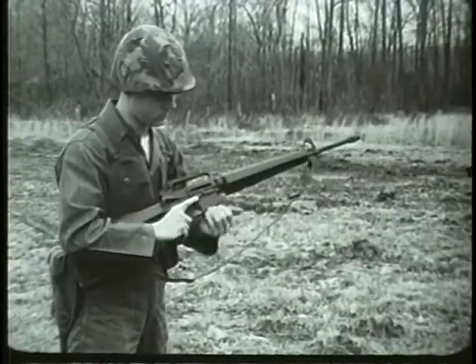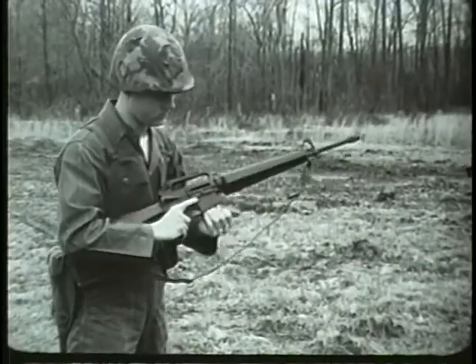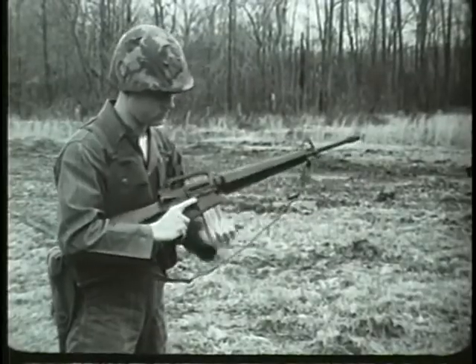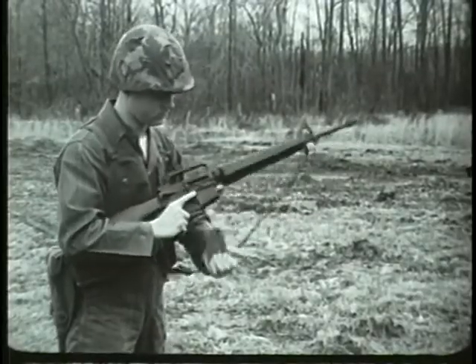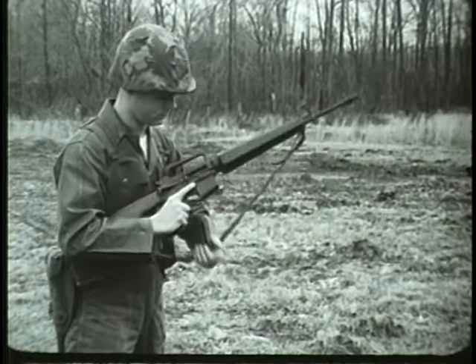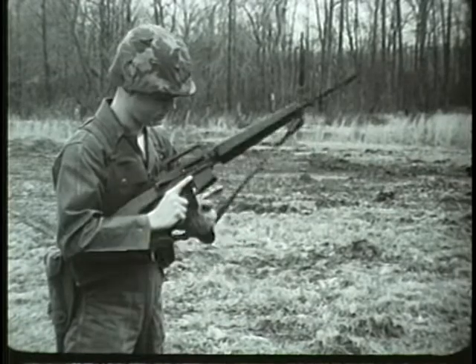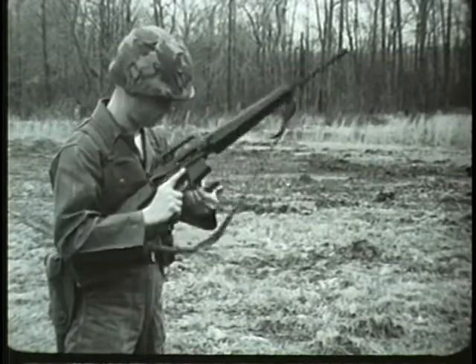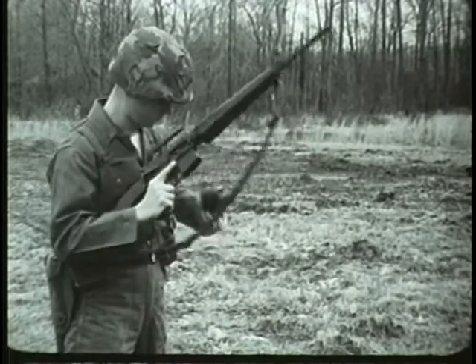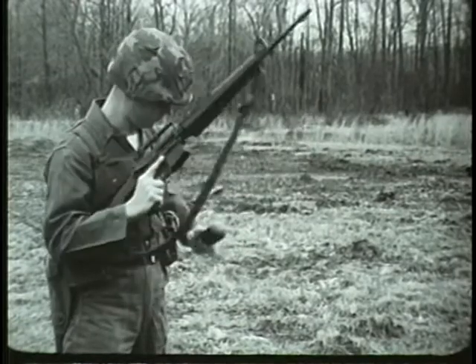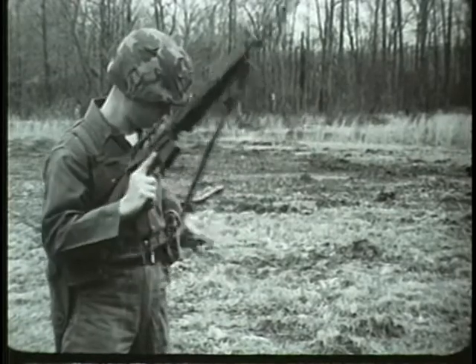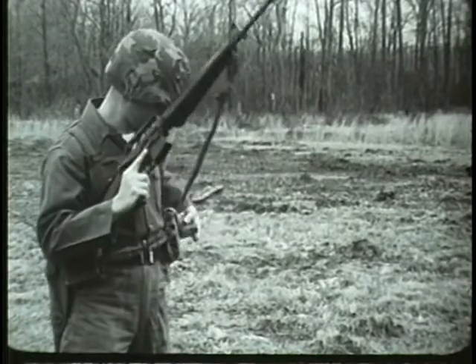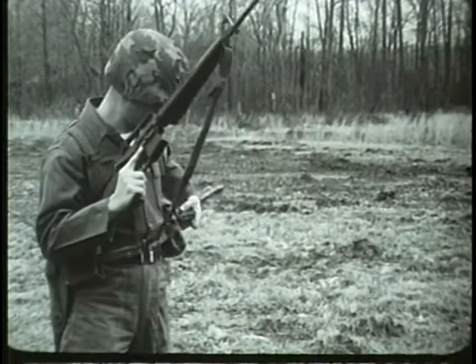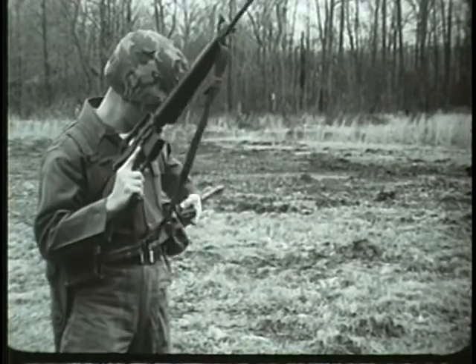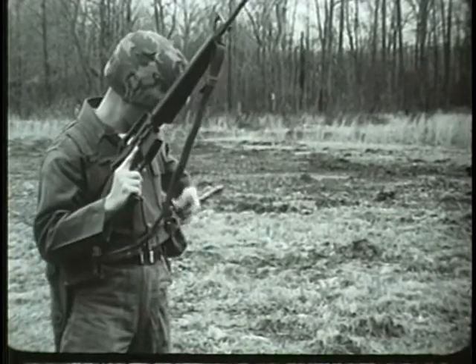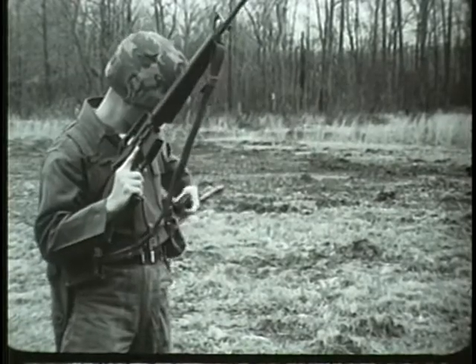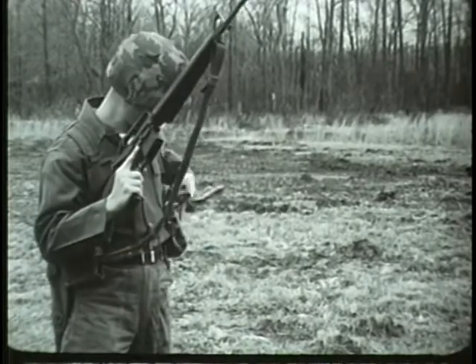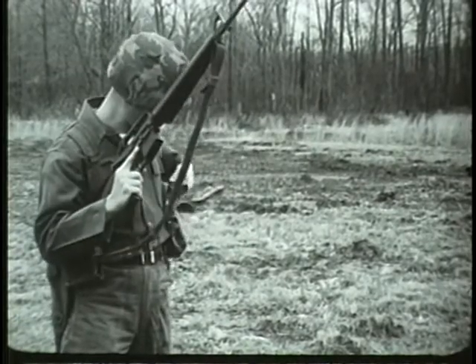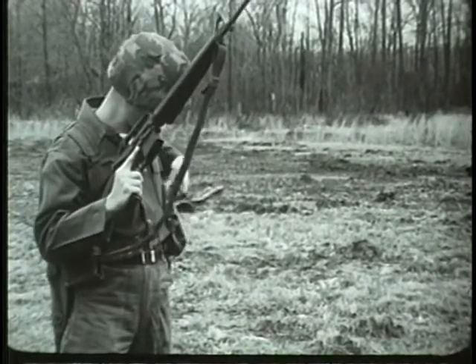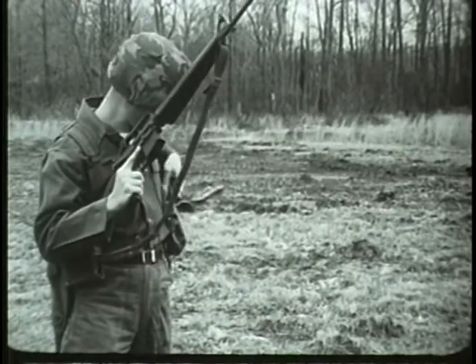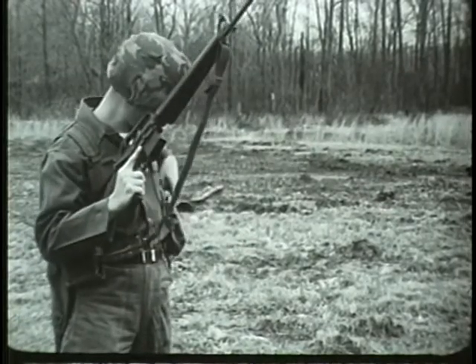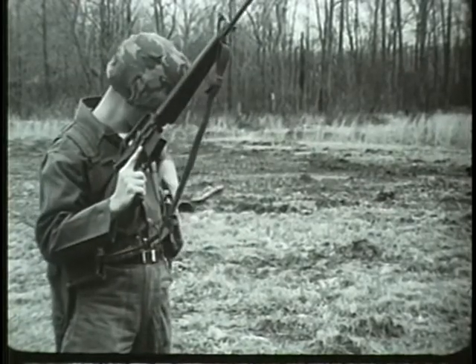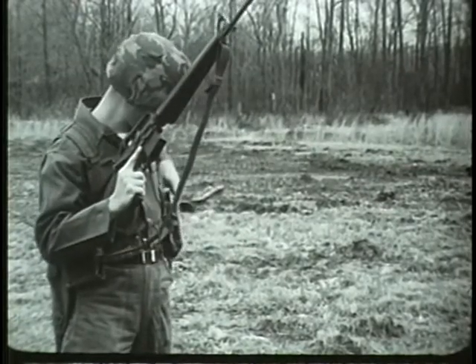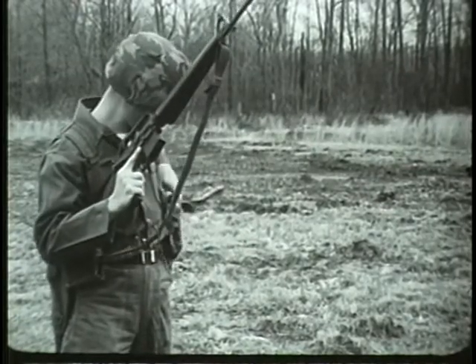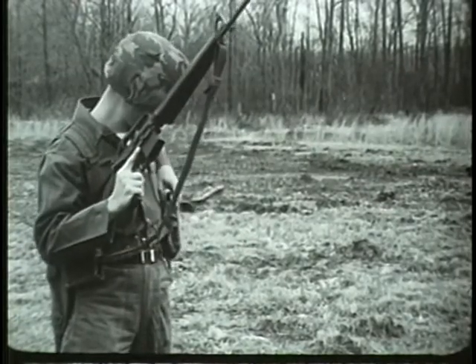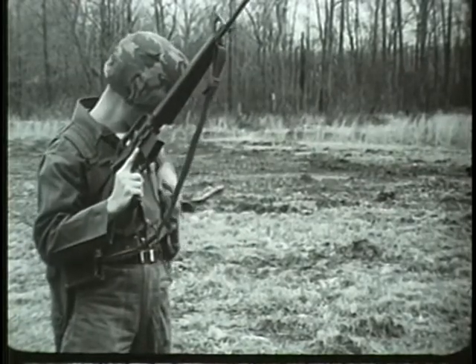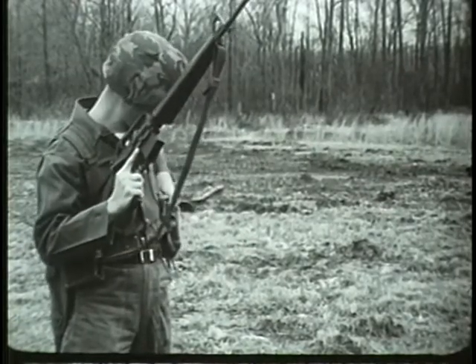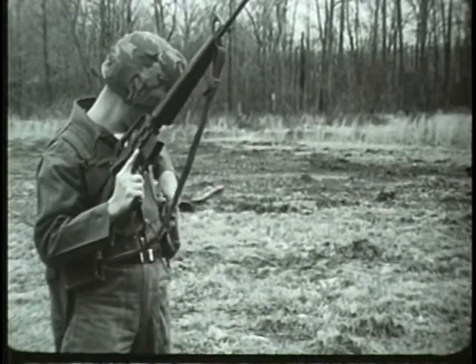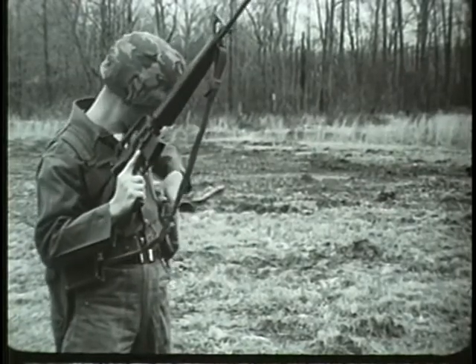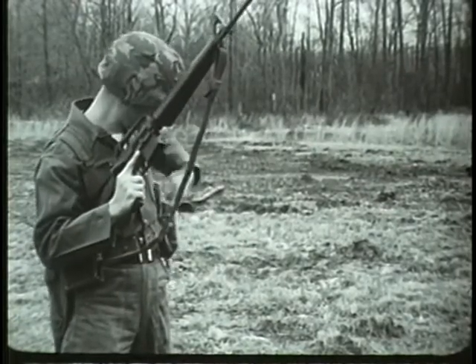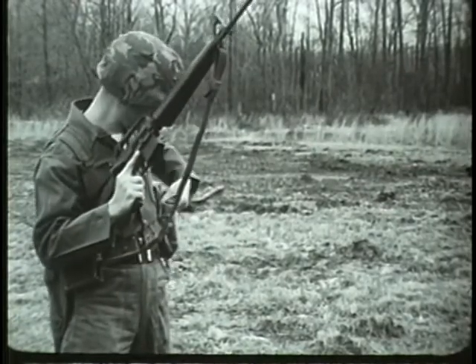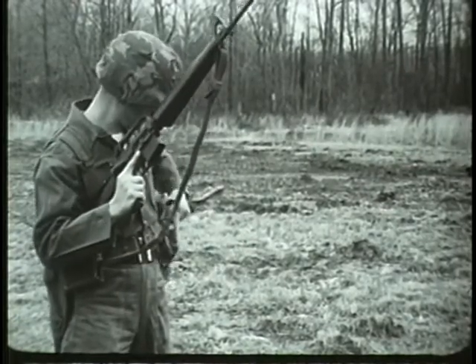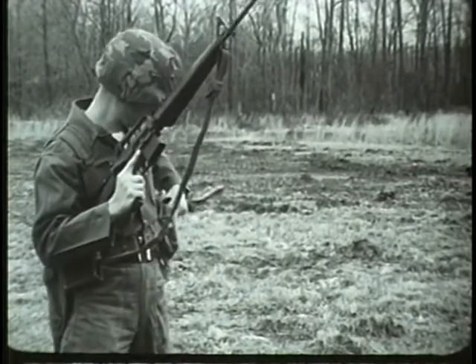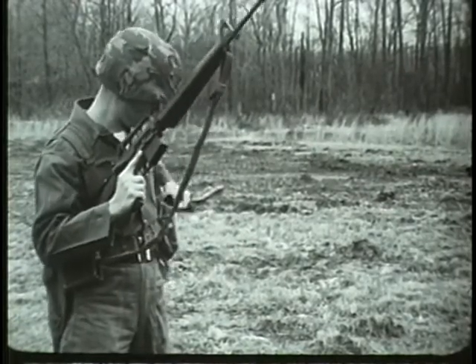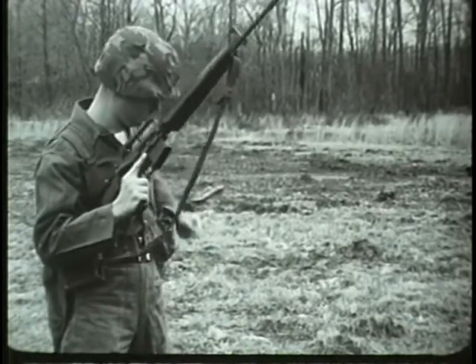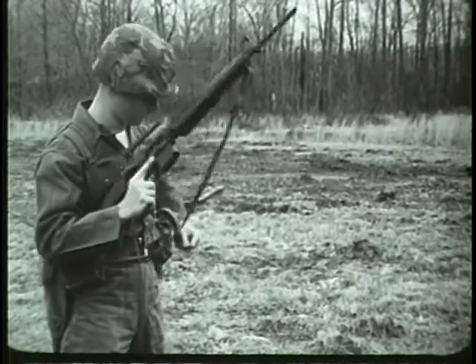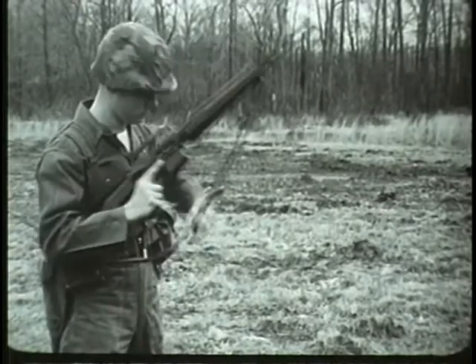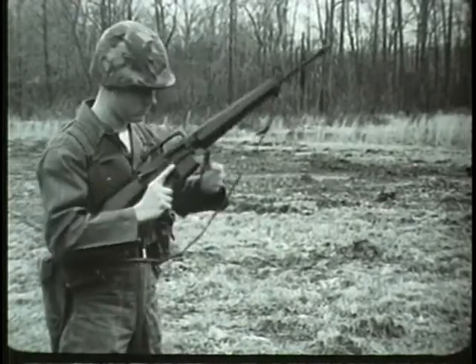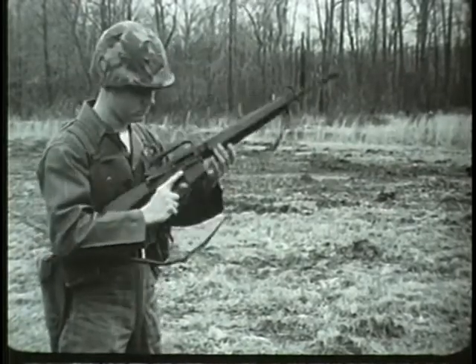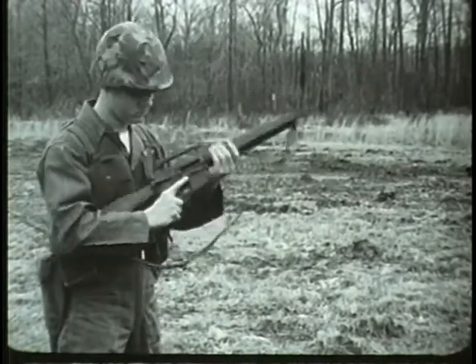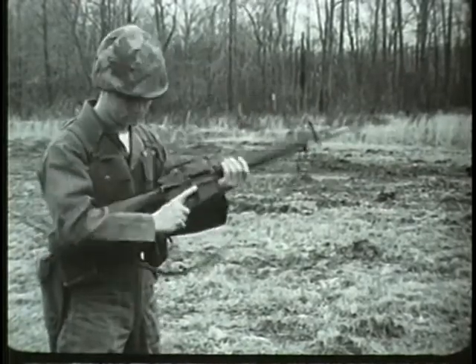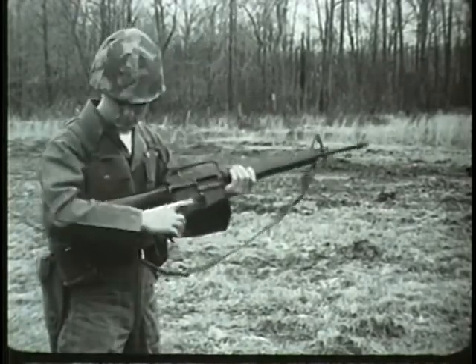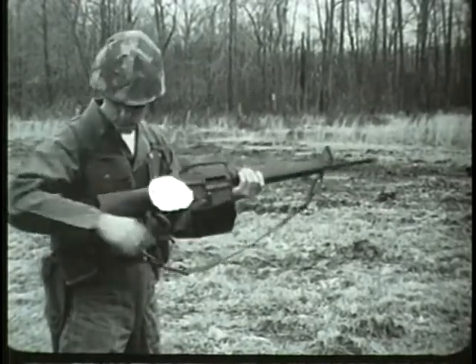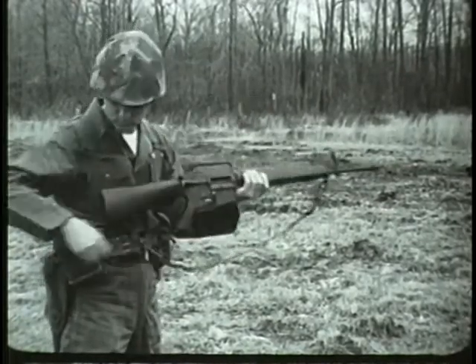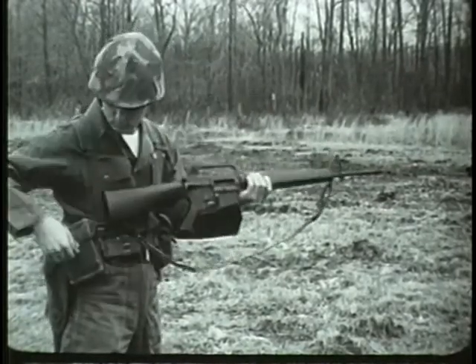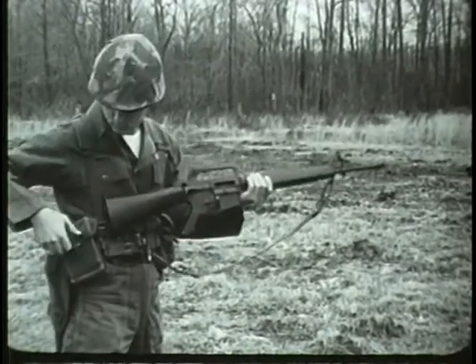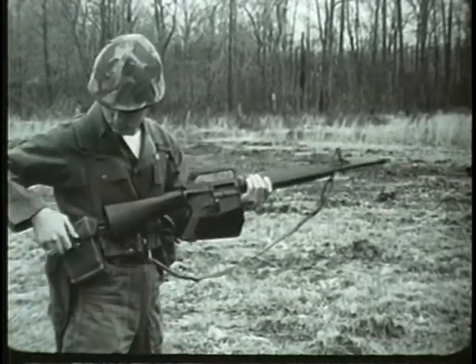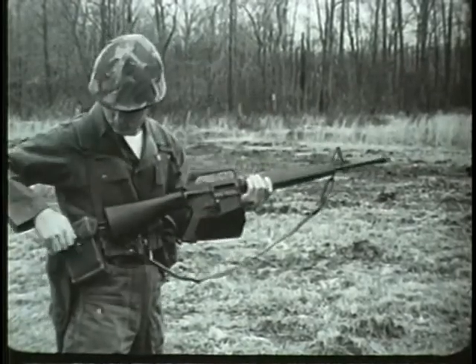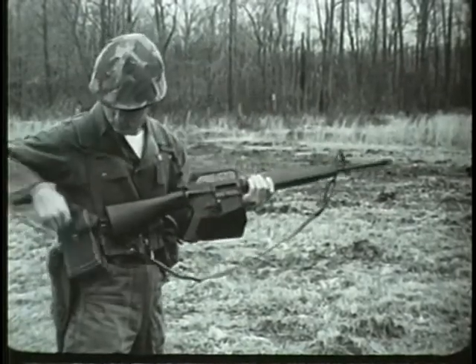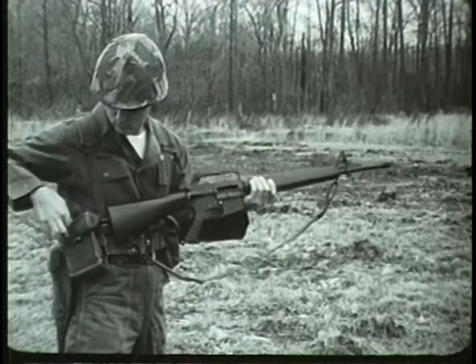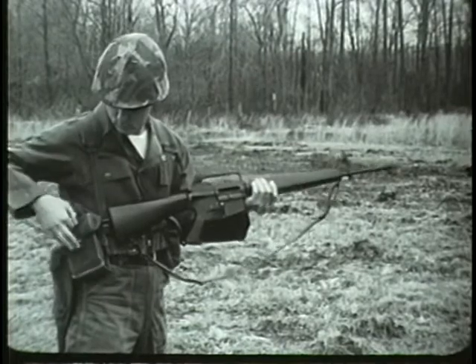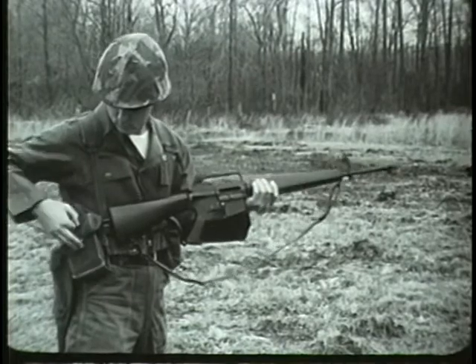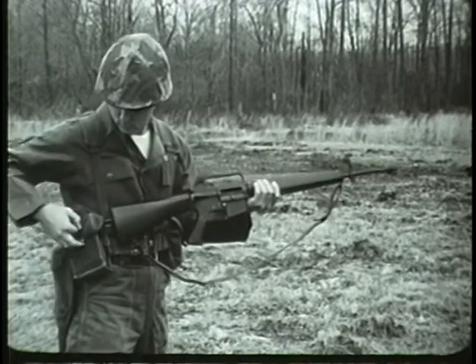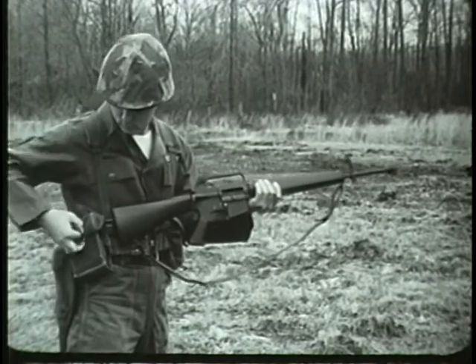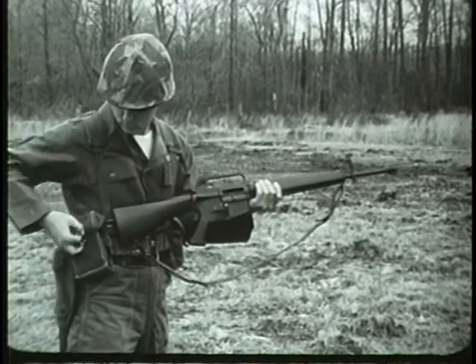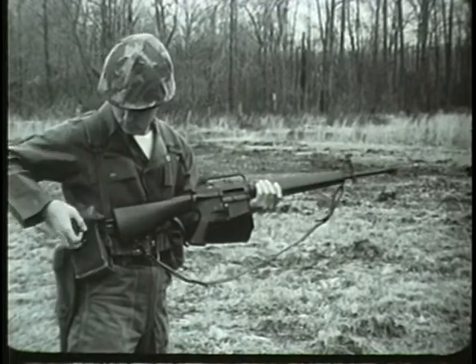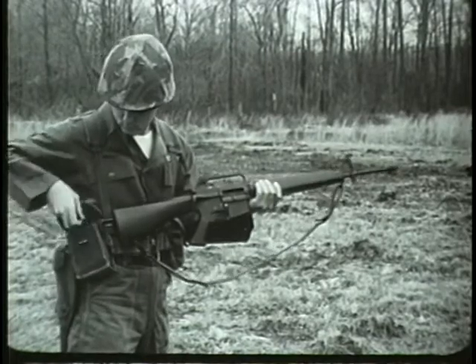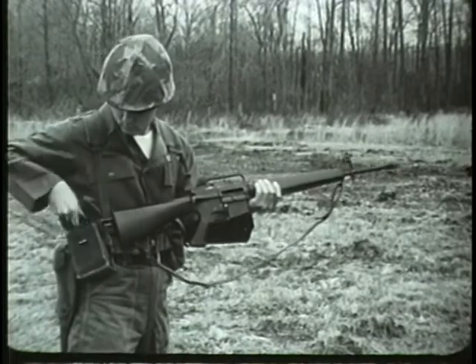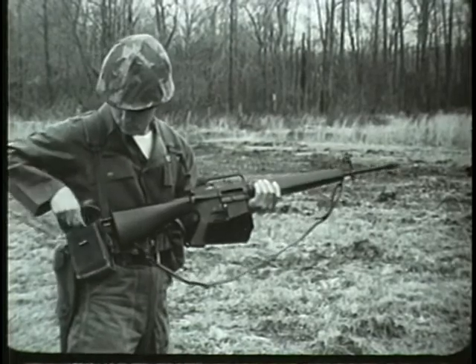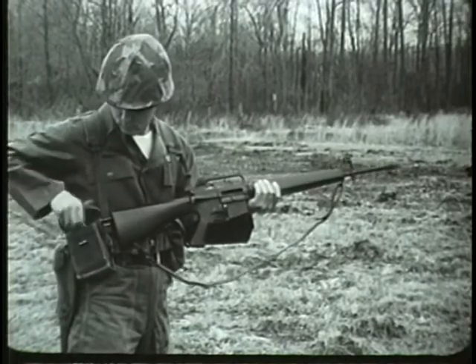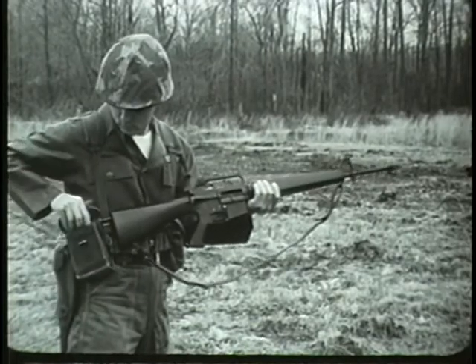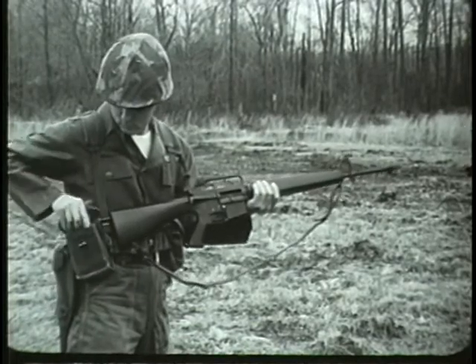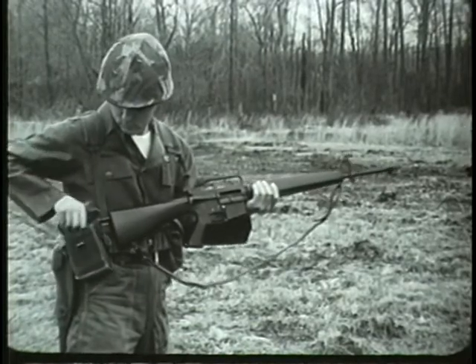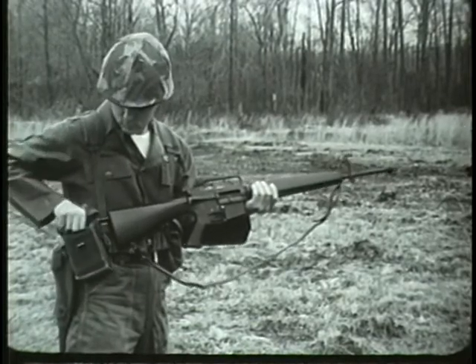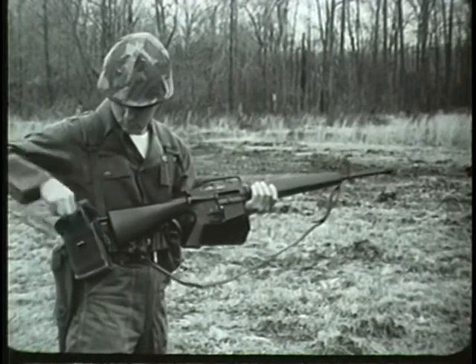The weapon's most distinguishing characteristic is its light weight. When fully loaded with 20 rounds, this weapon weighs less than 8 pounds.